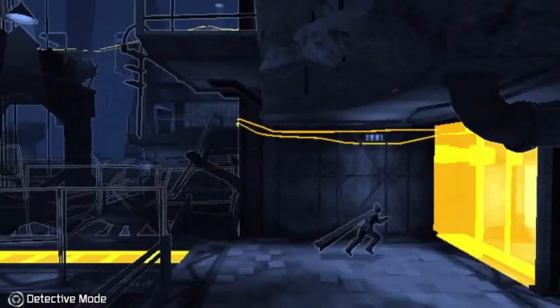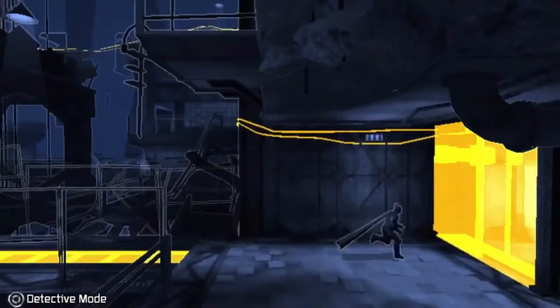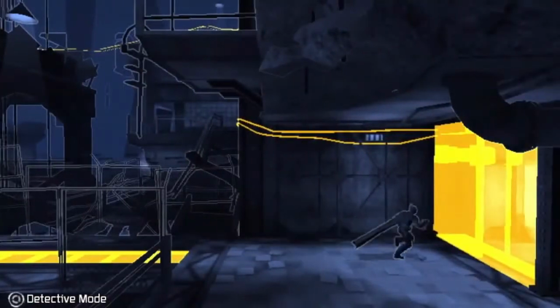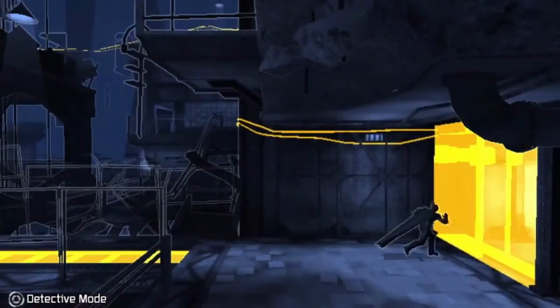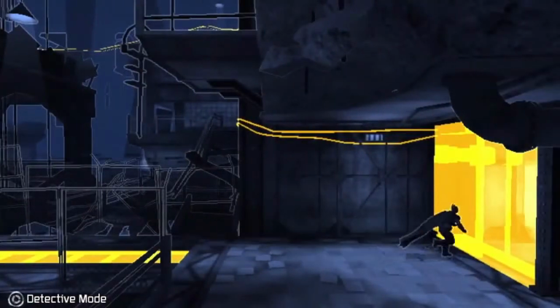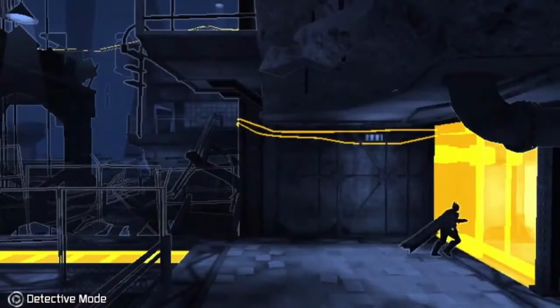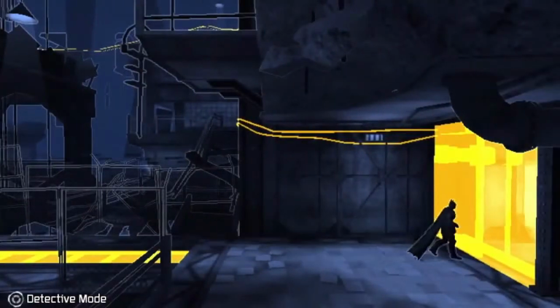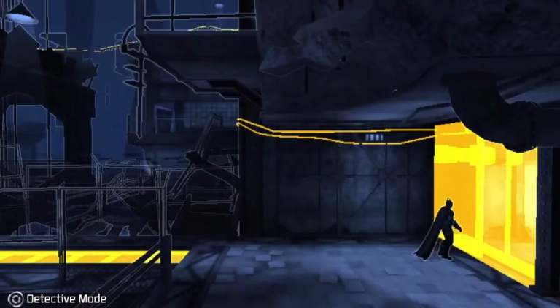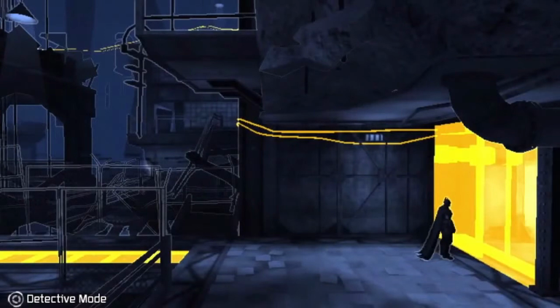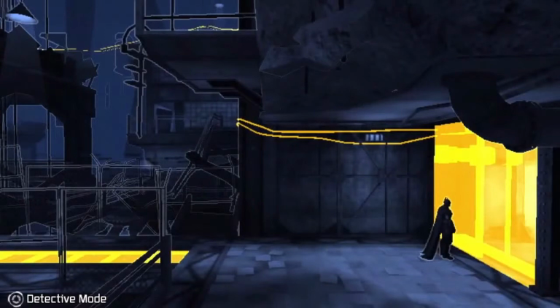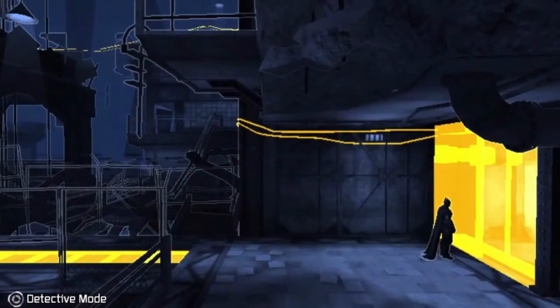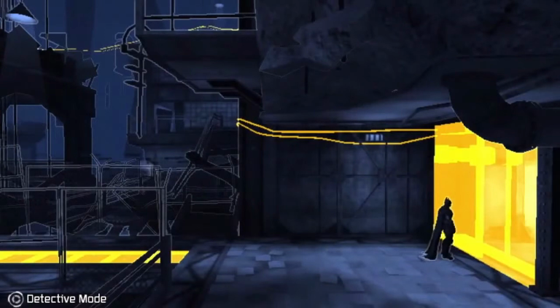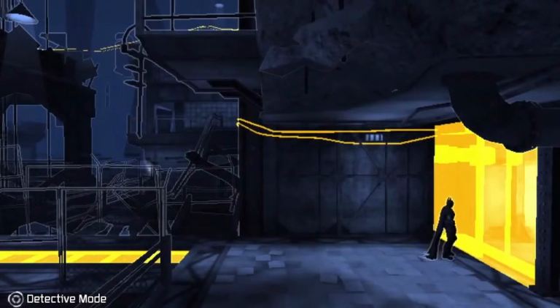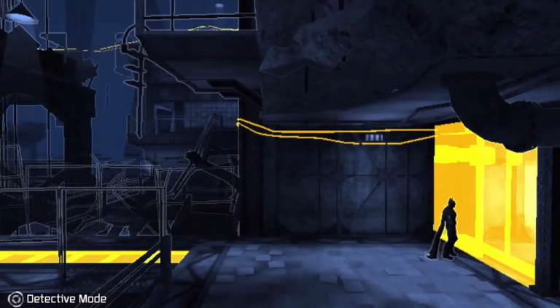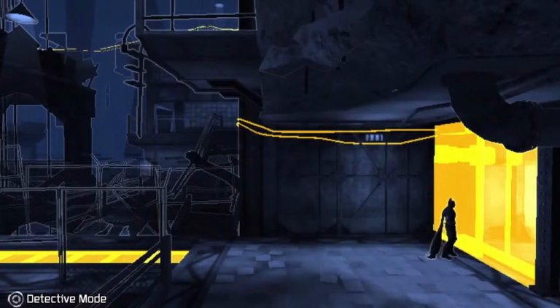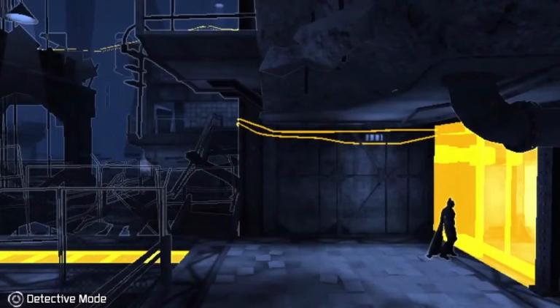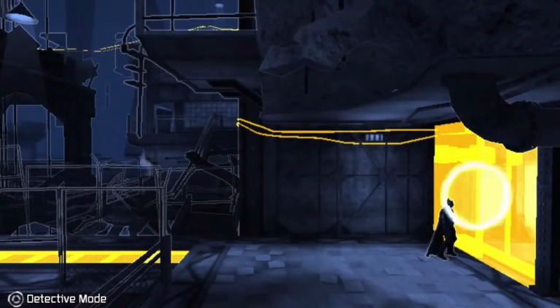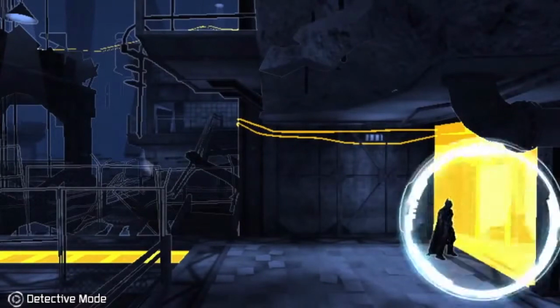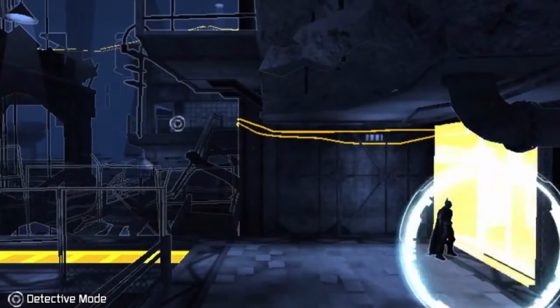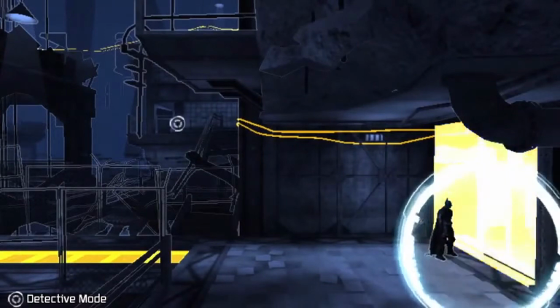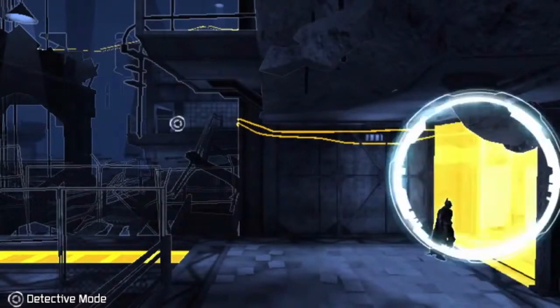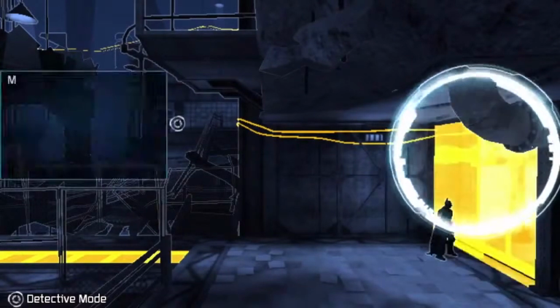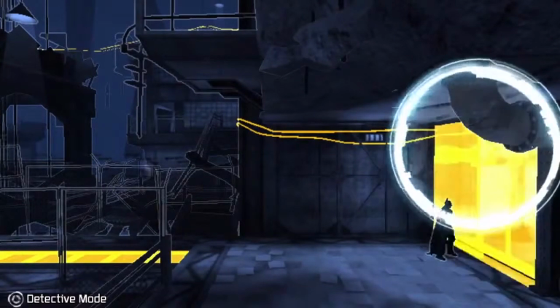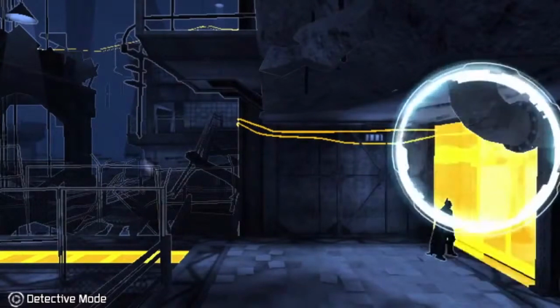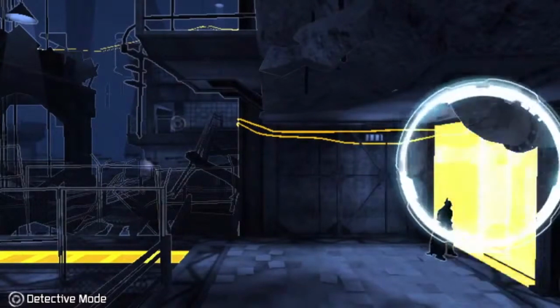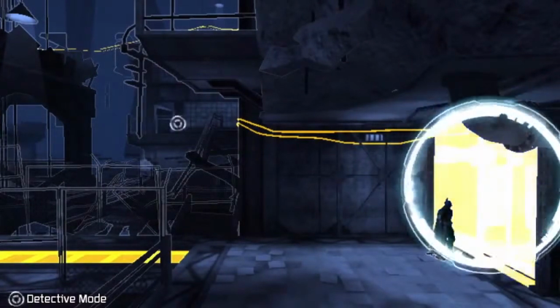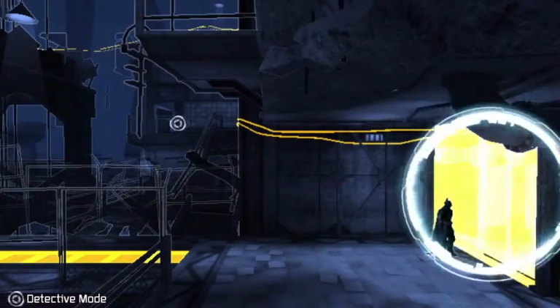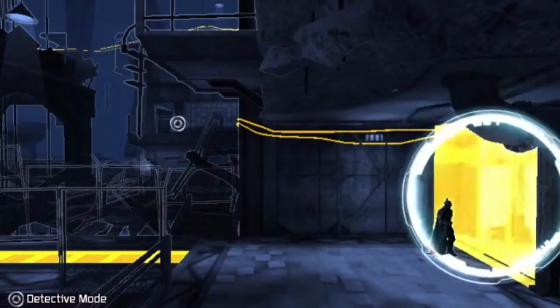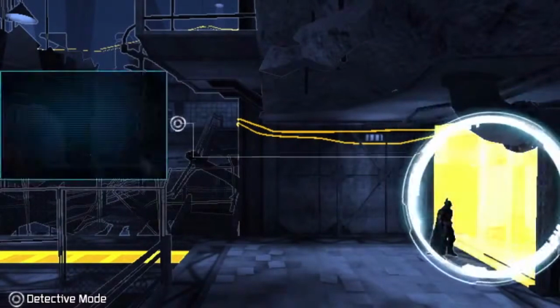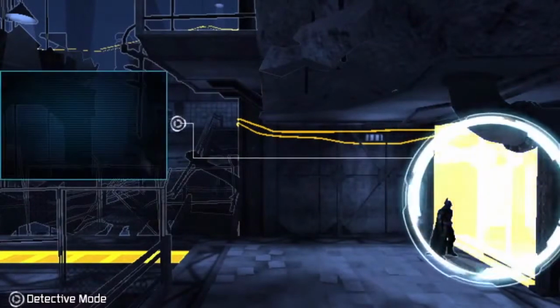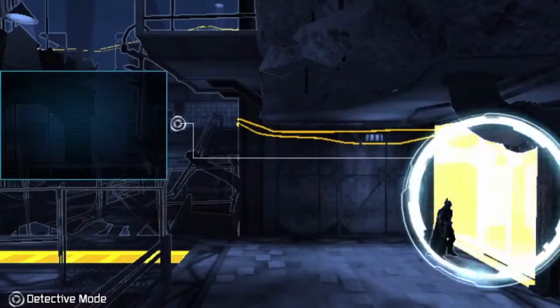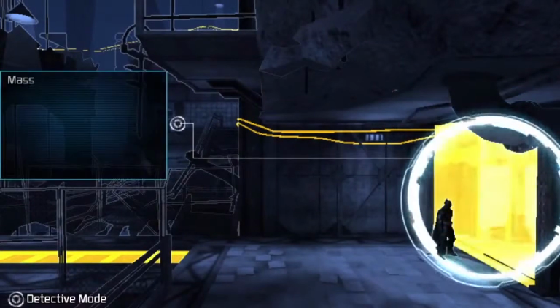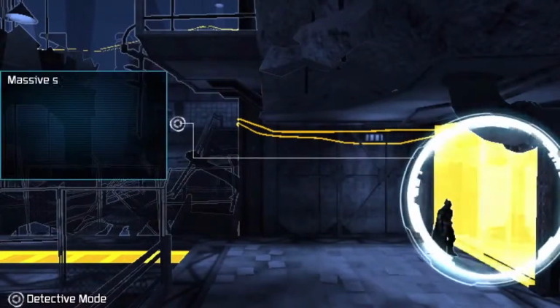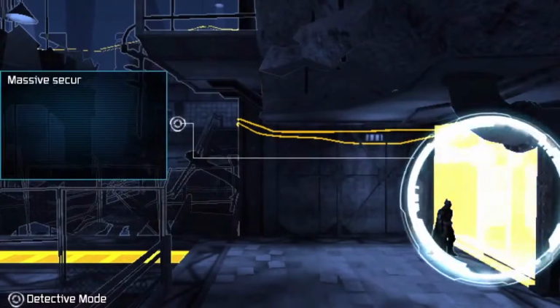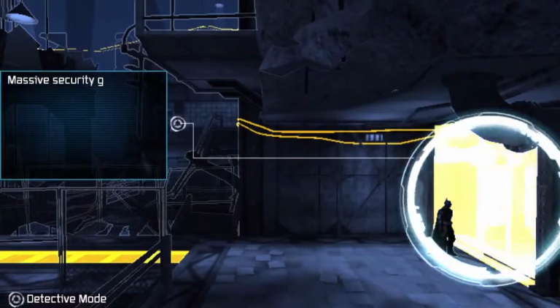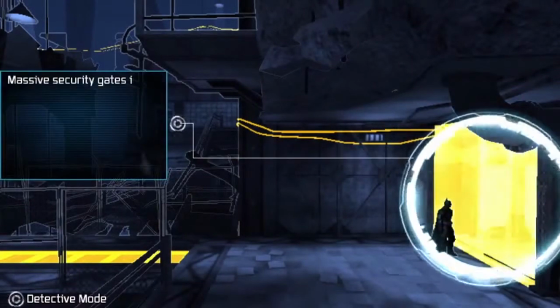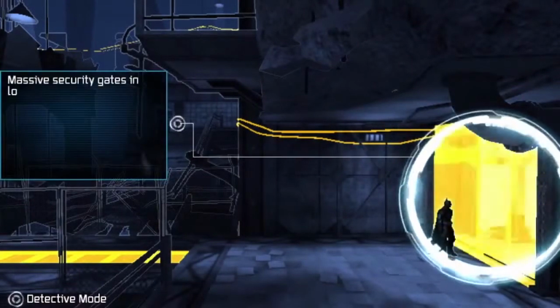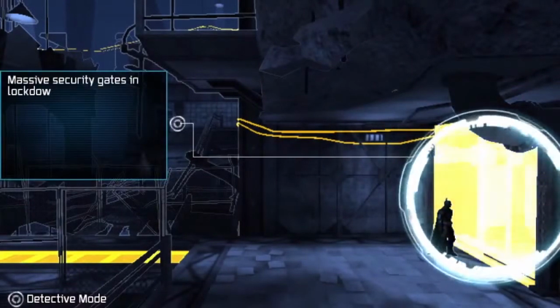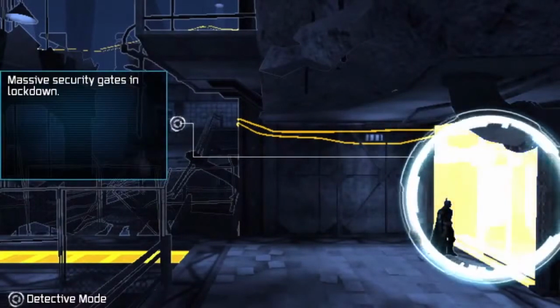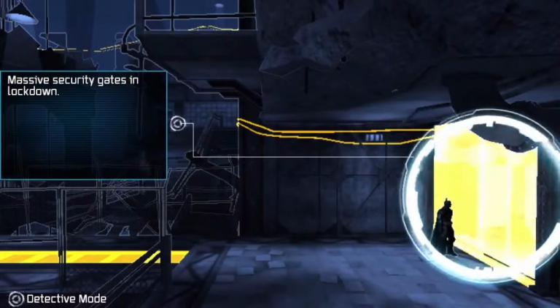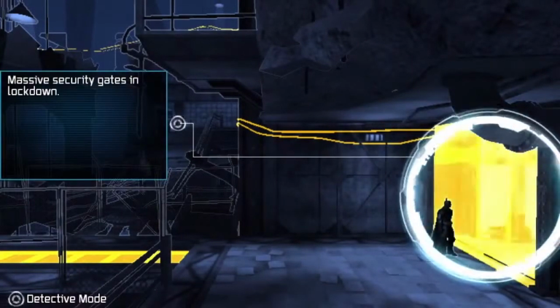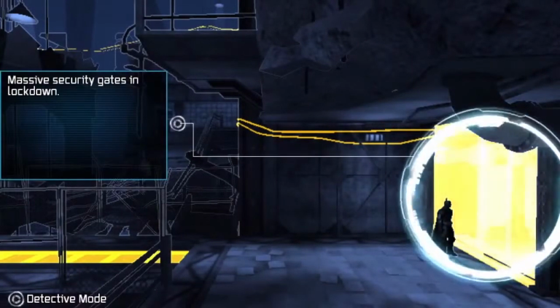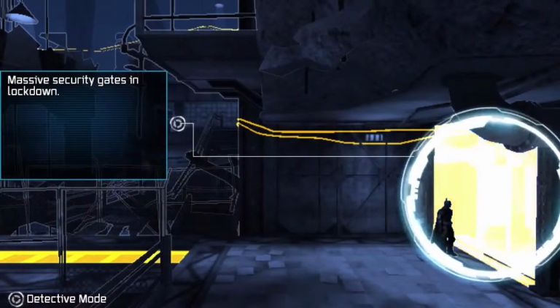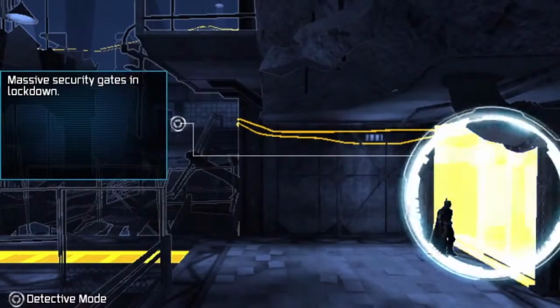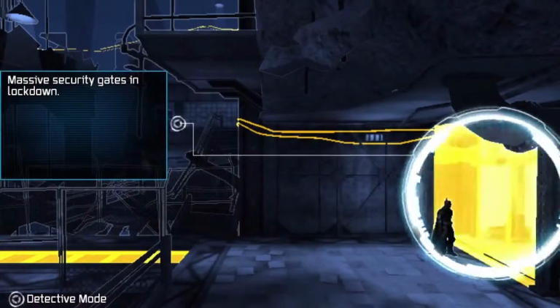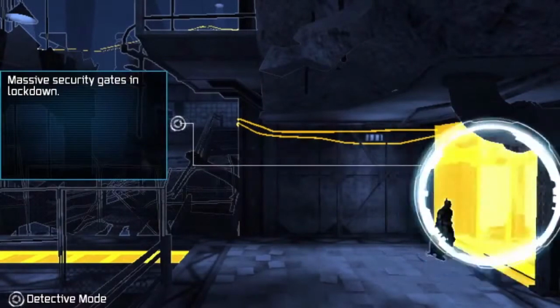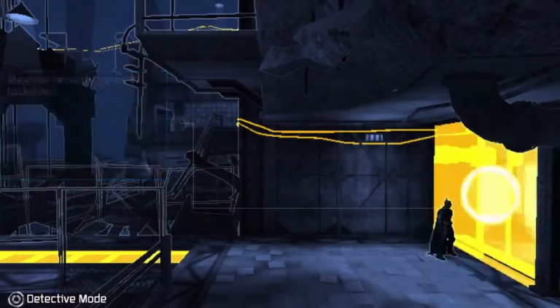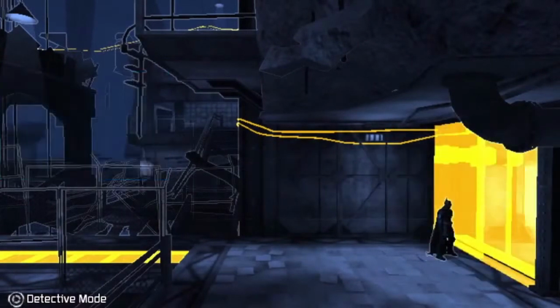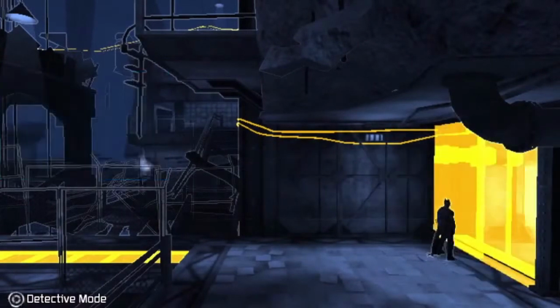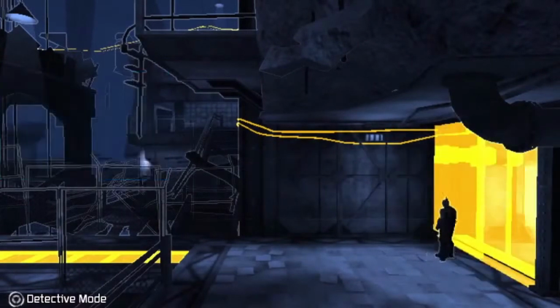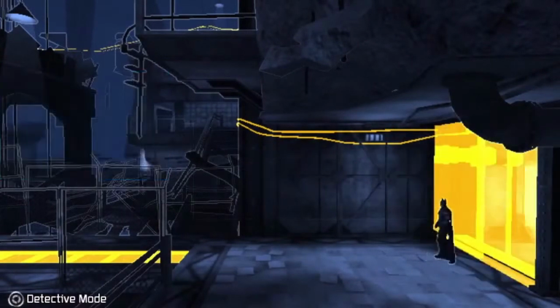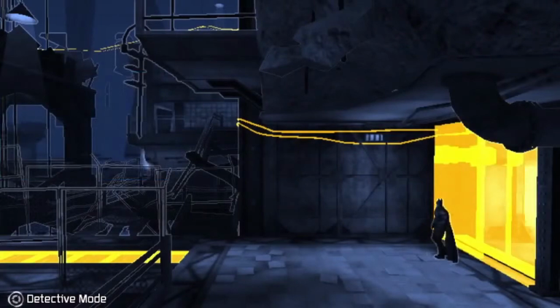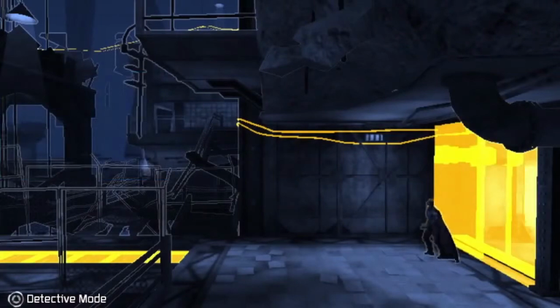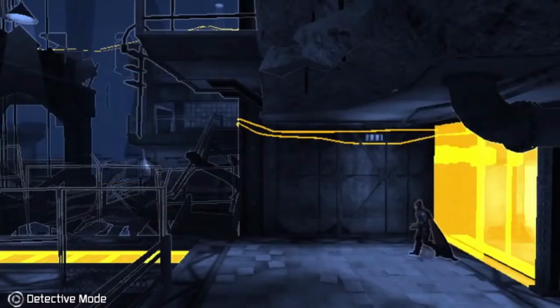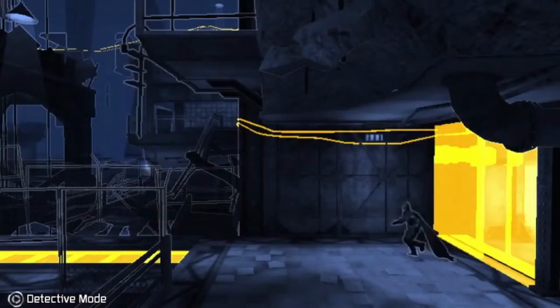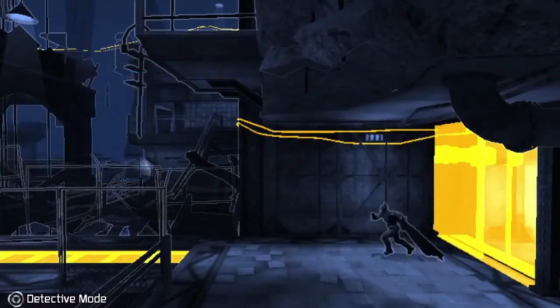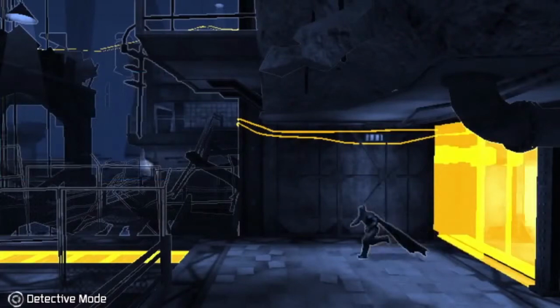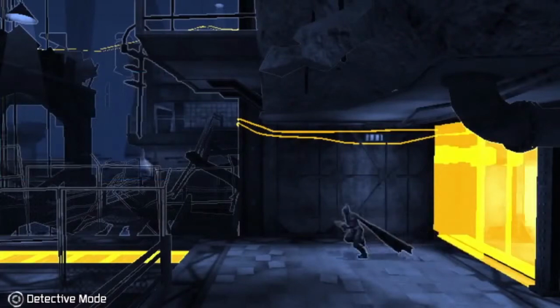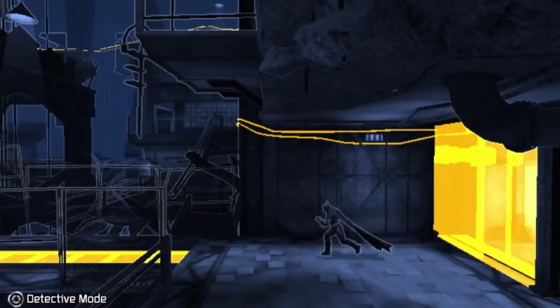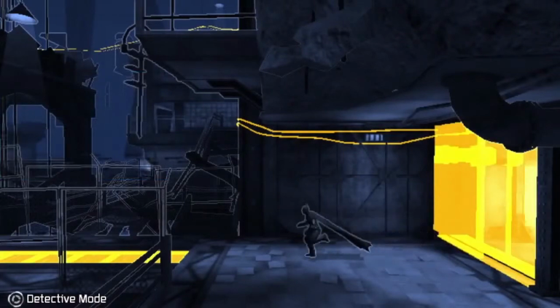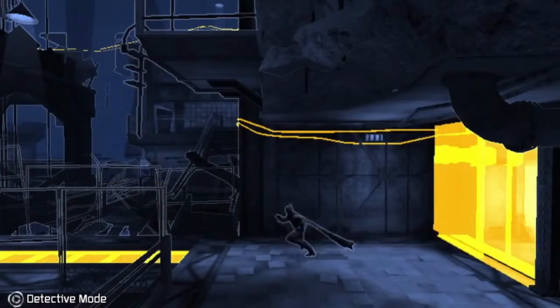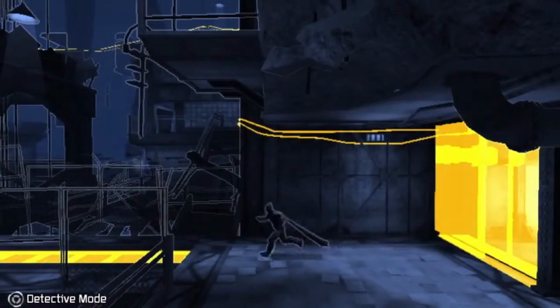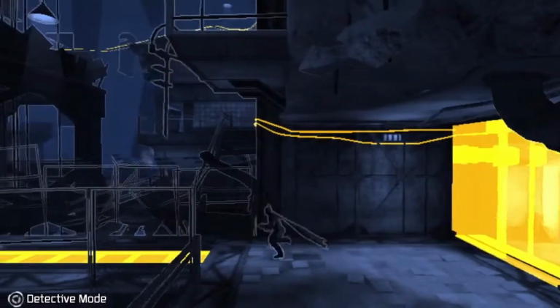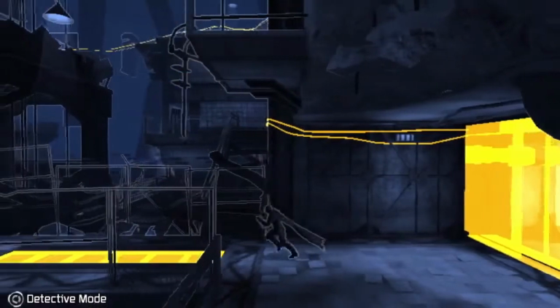The only way to get the doors open in this room and continue forward is to find the panel, which, if you follow the wires in Detective Mode, happens to be in the background.